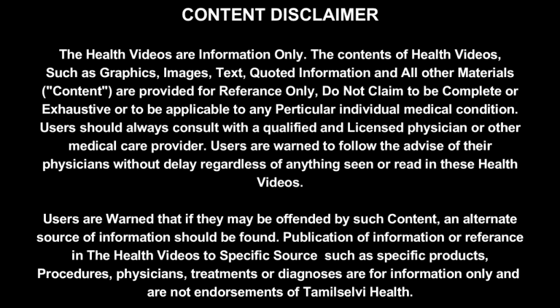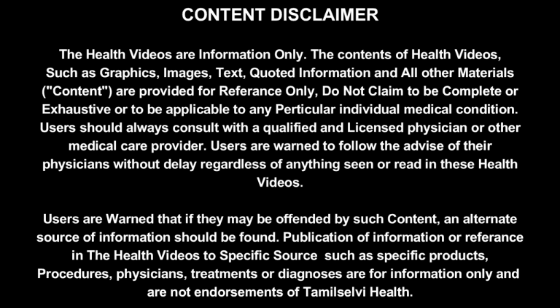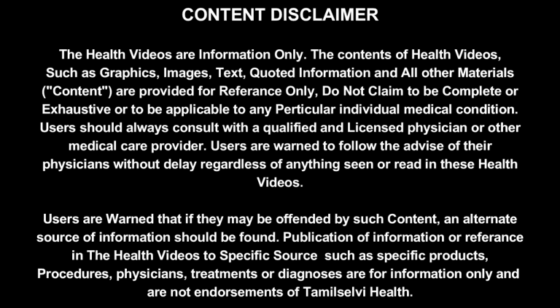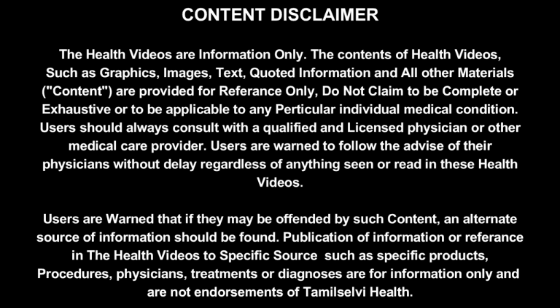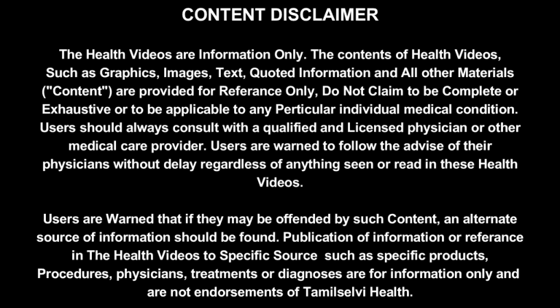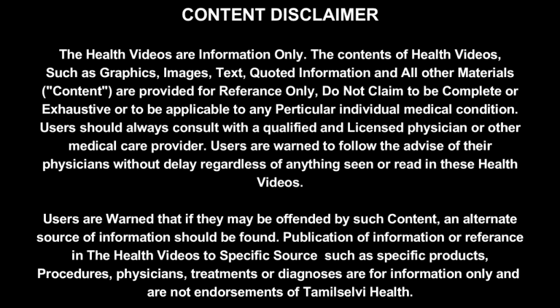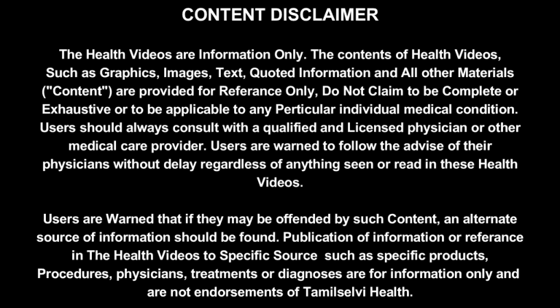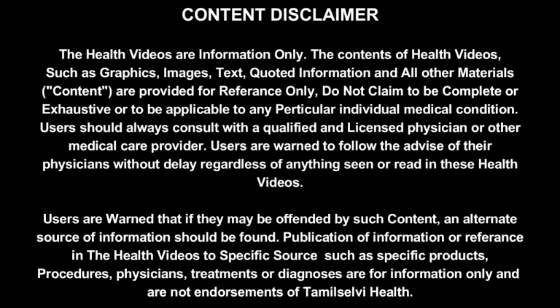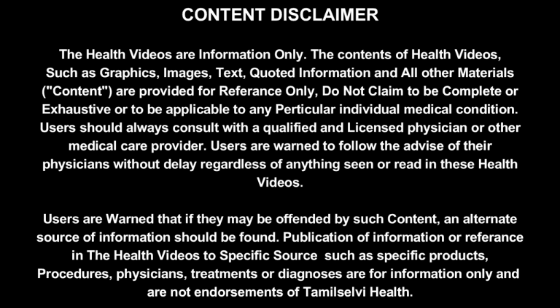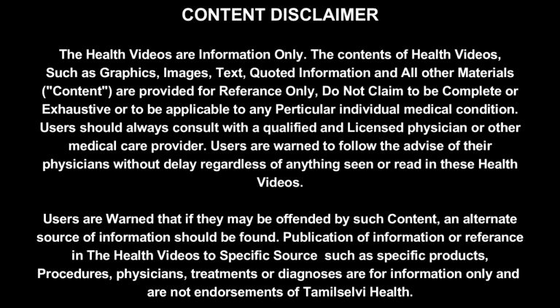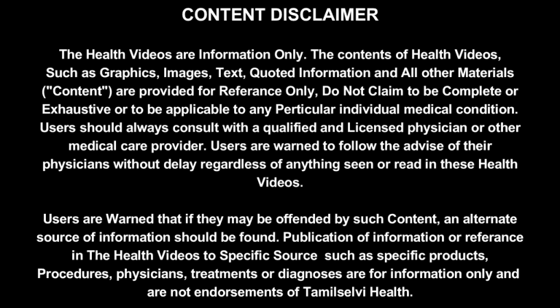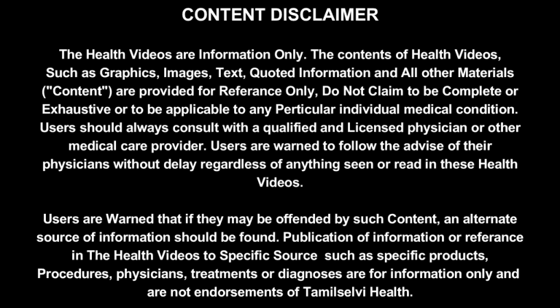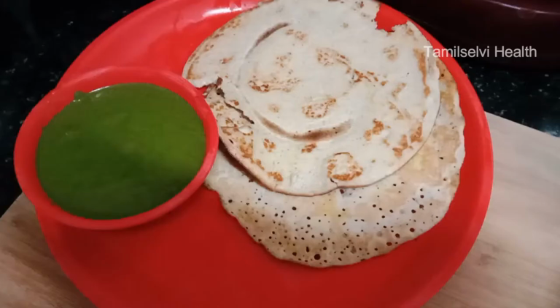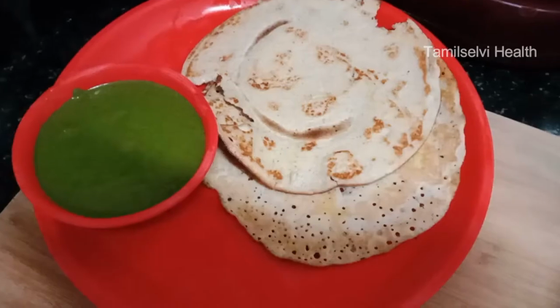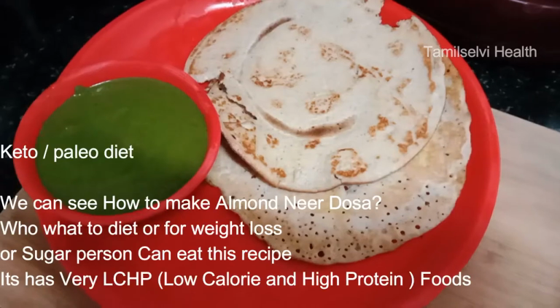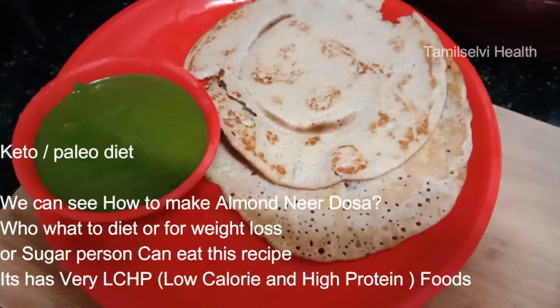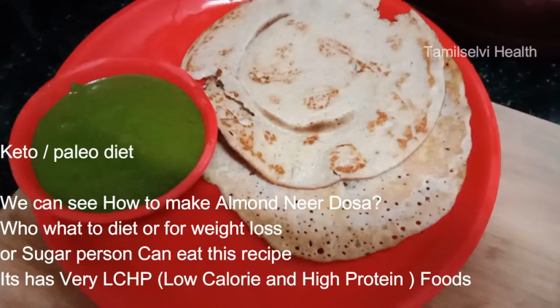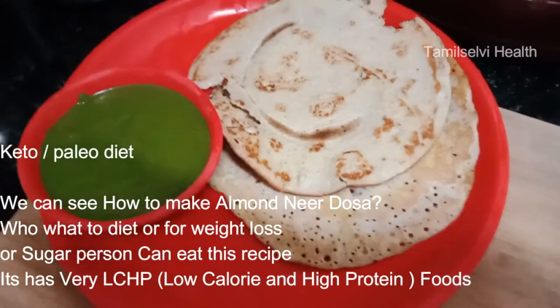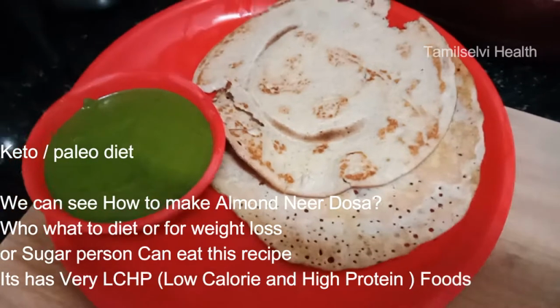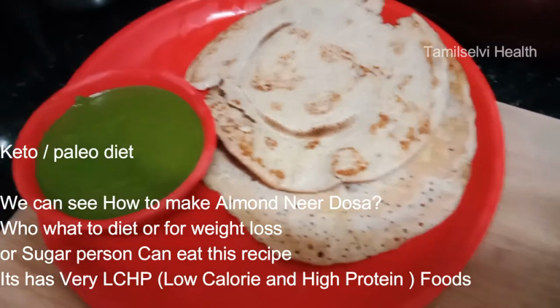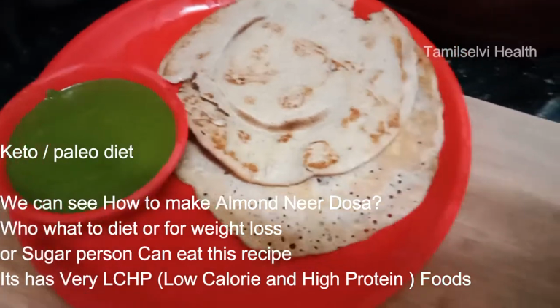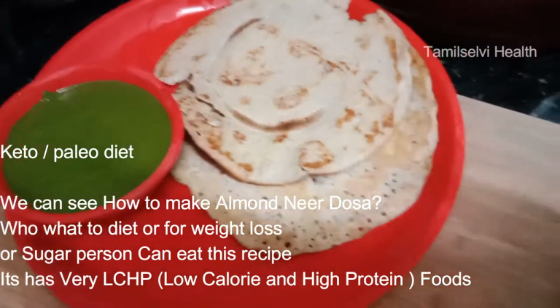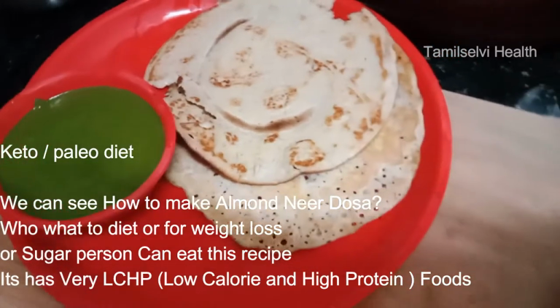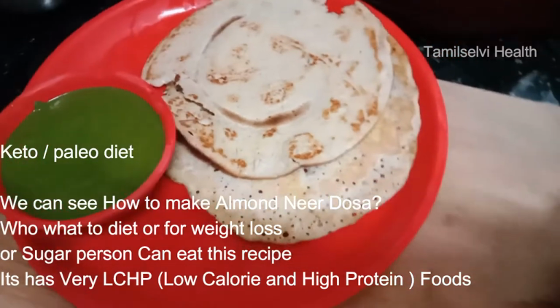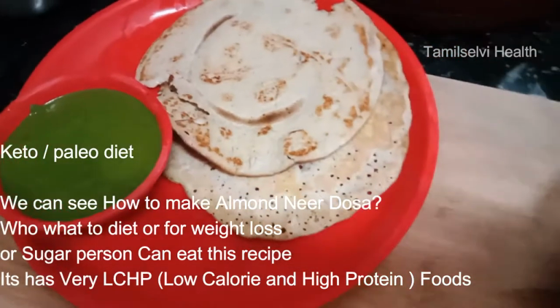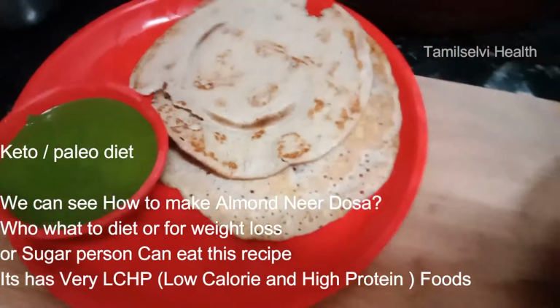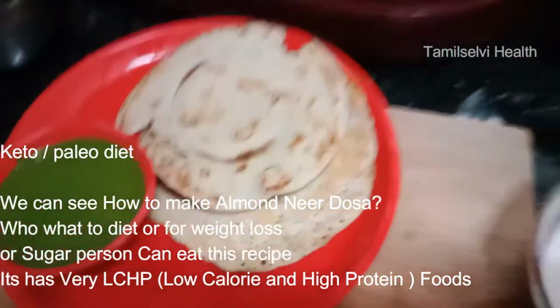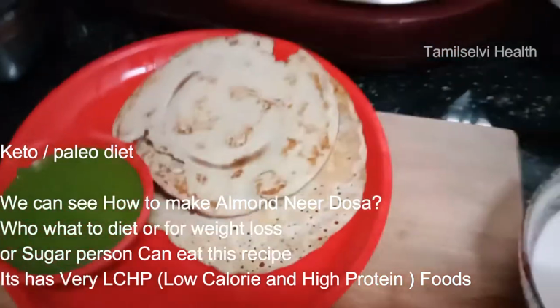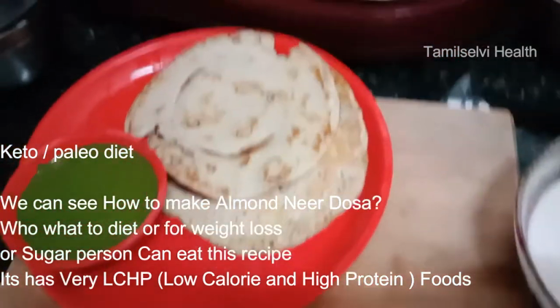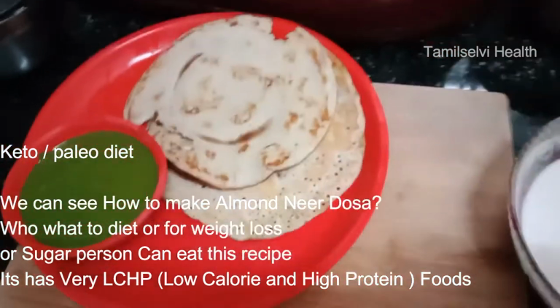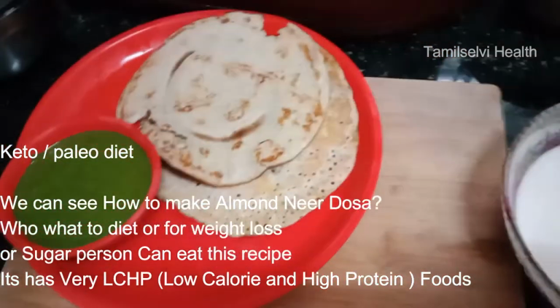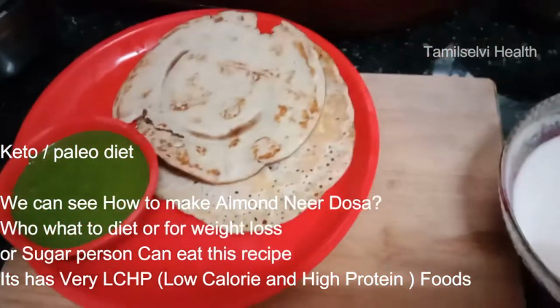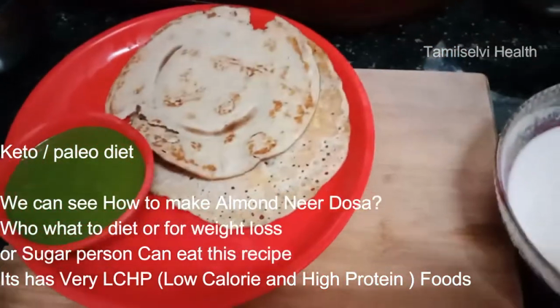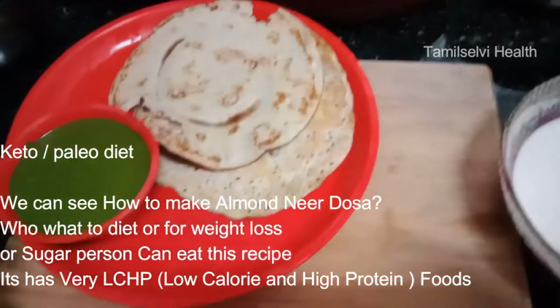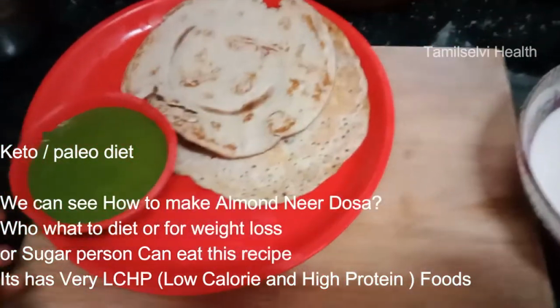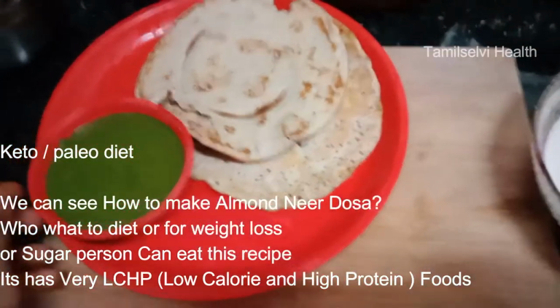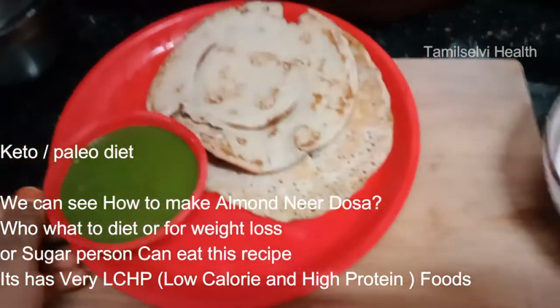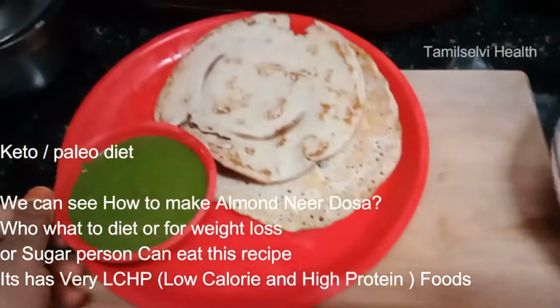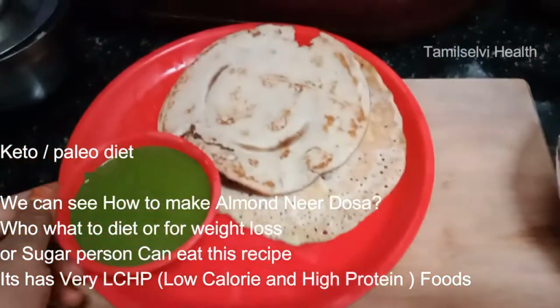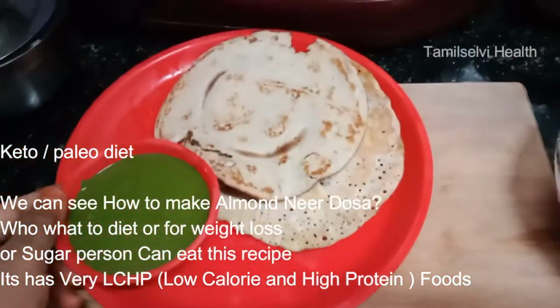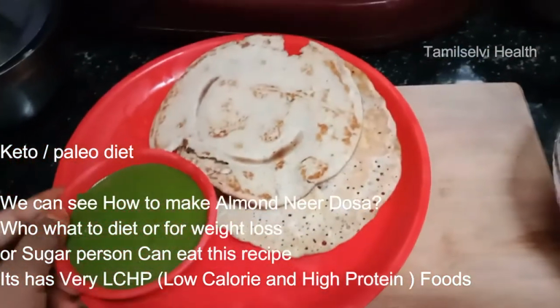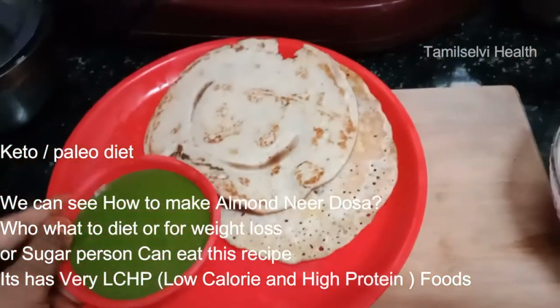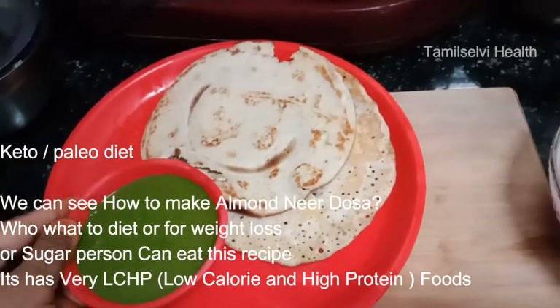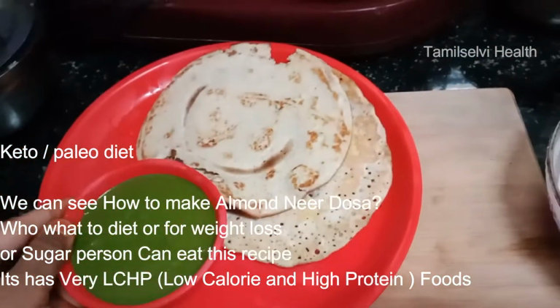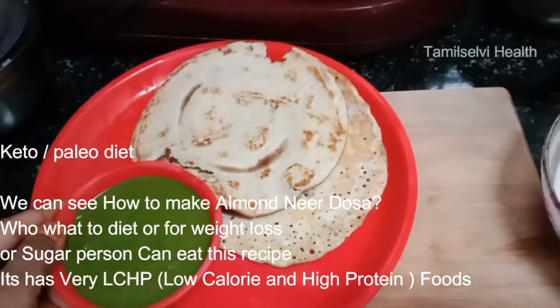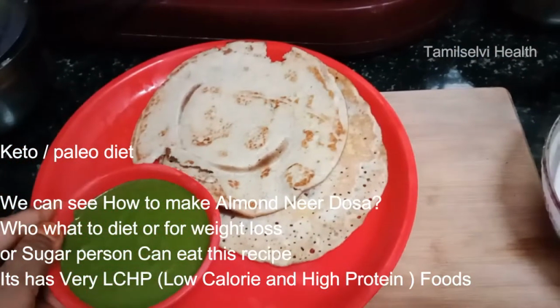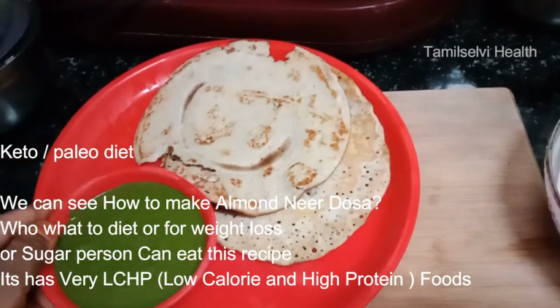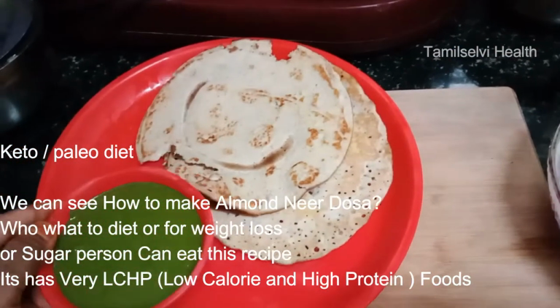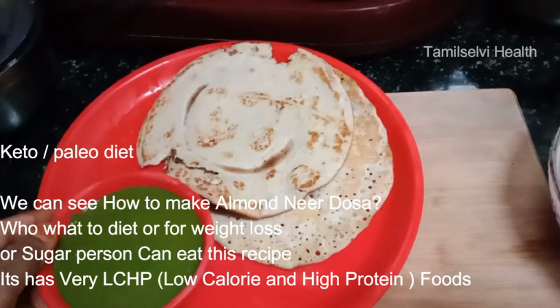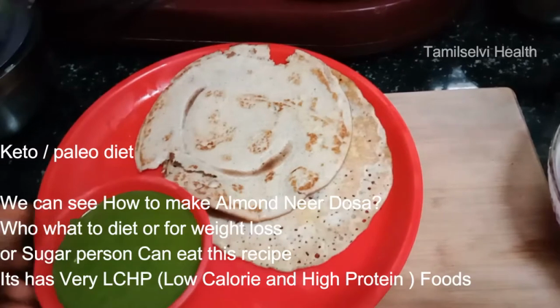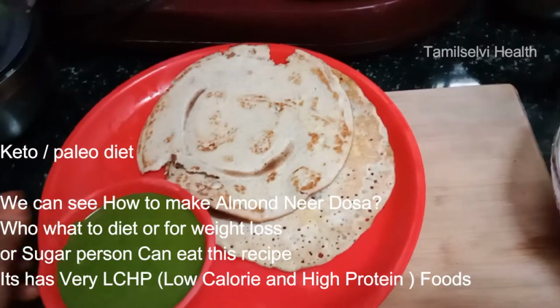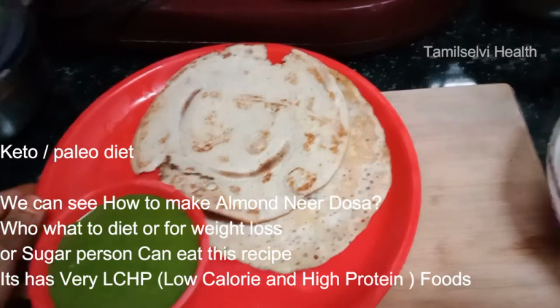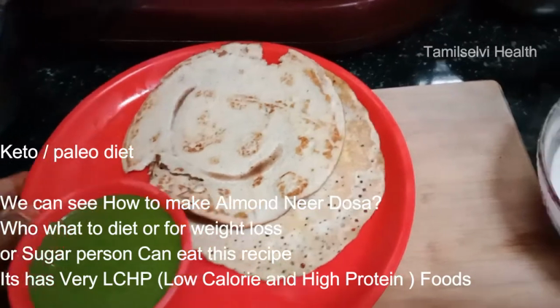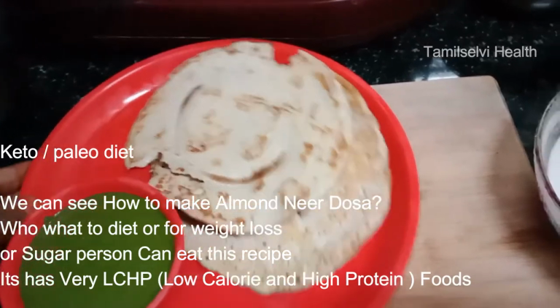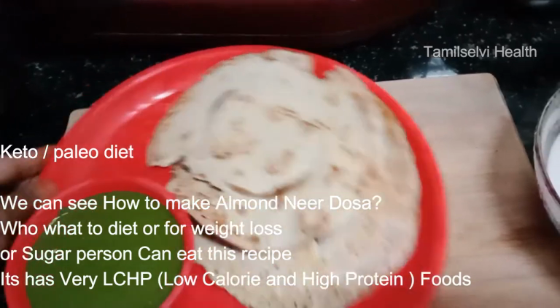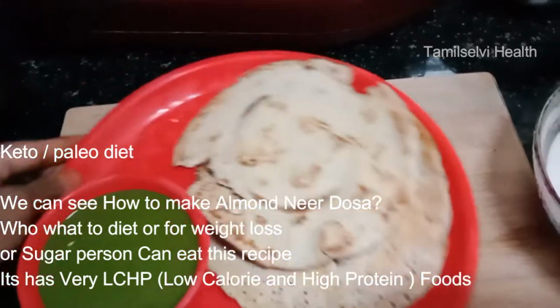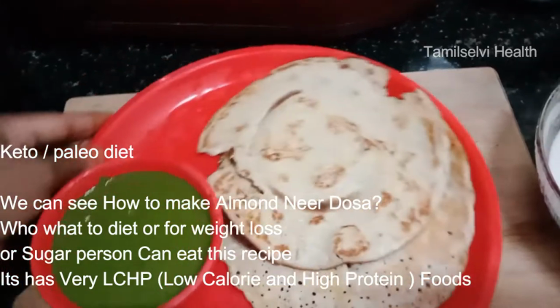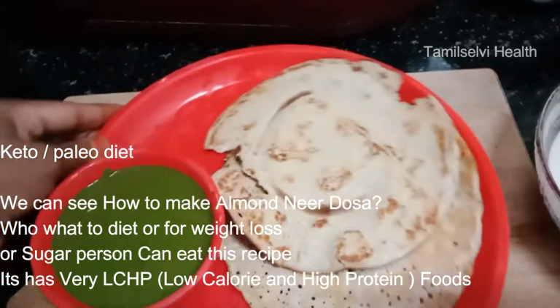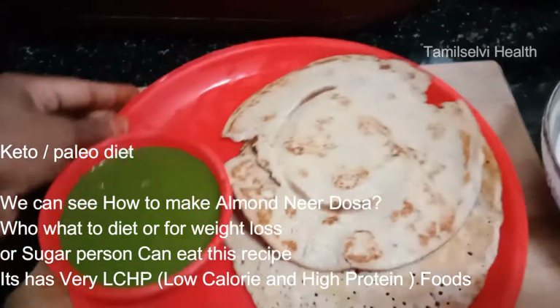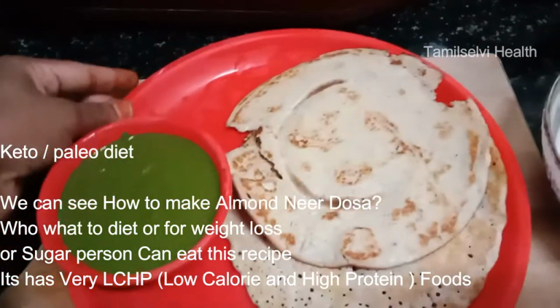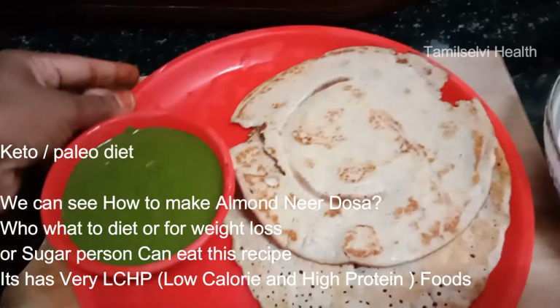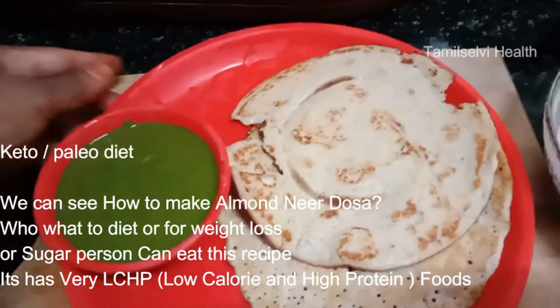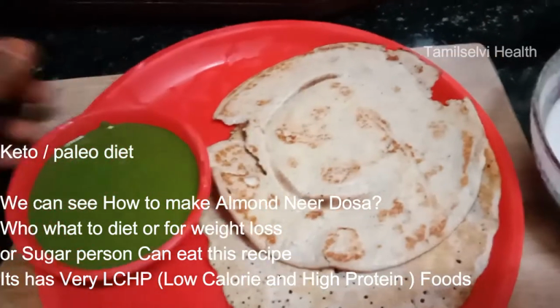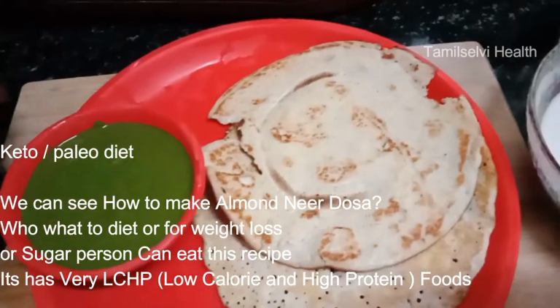Come back to my channel. Today I'm going to talk about the keto diet or paleo diet.